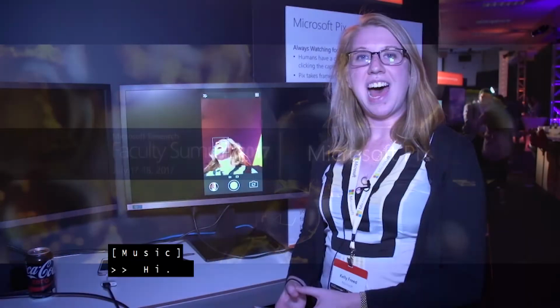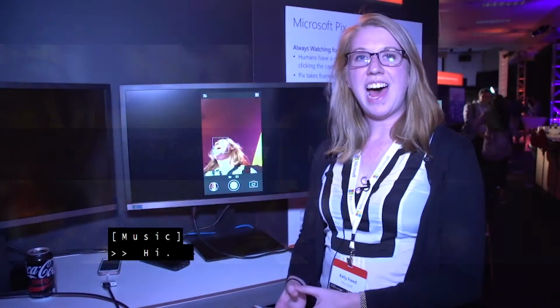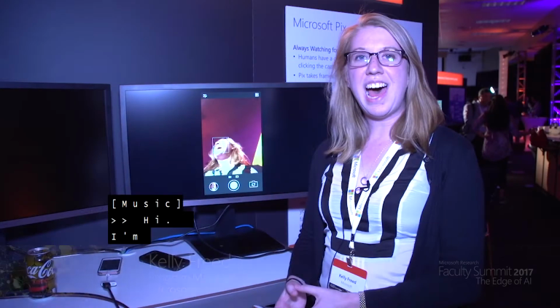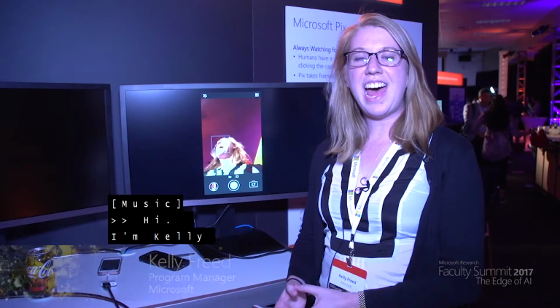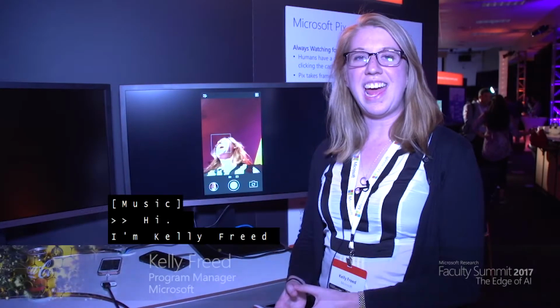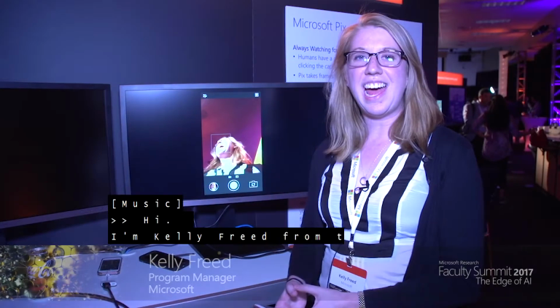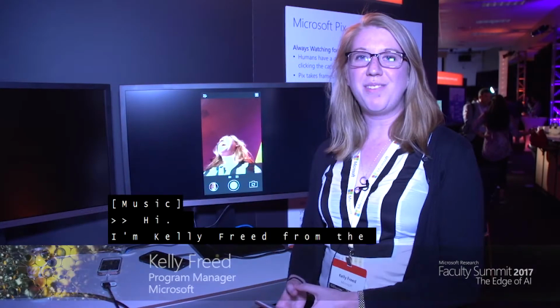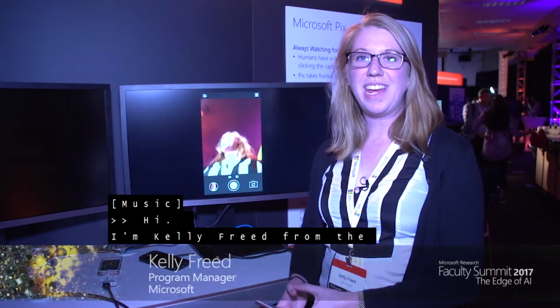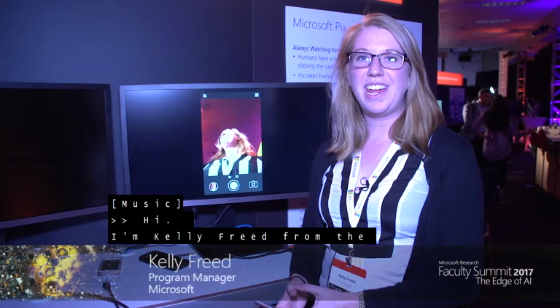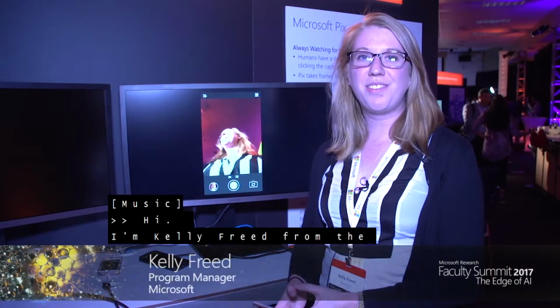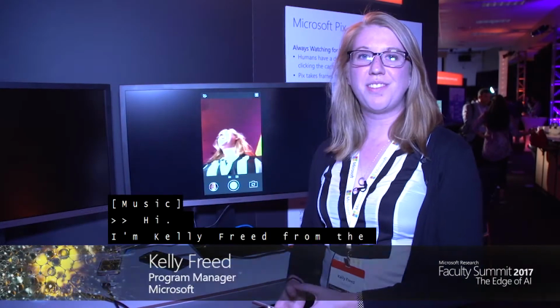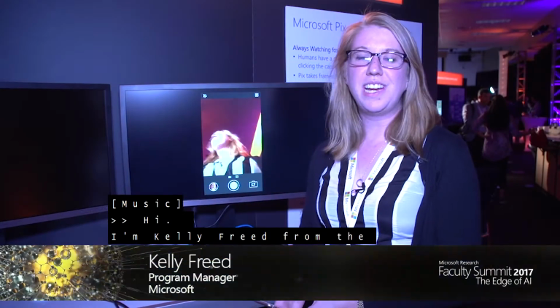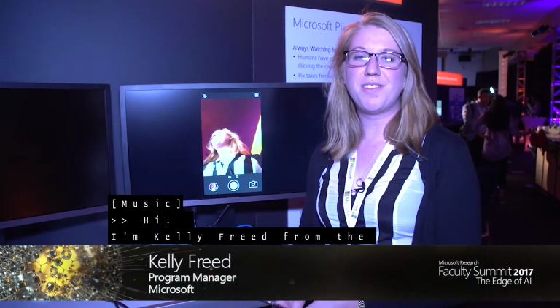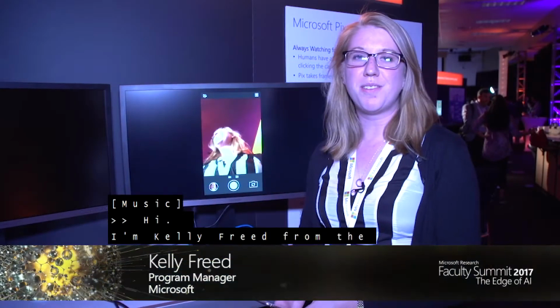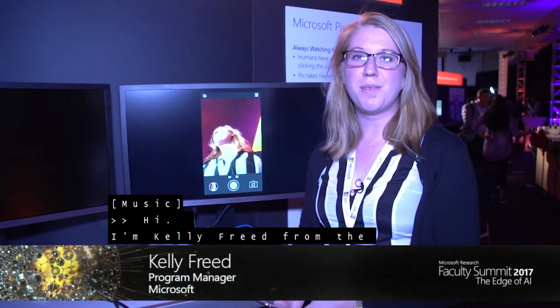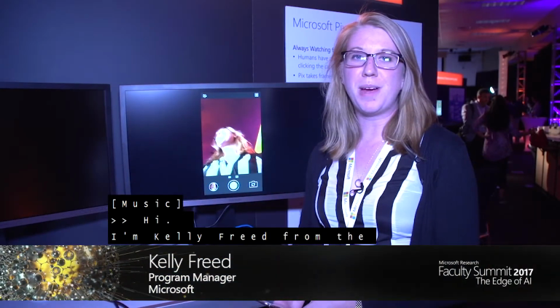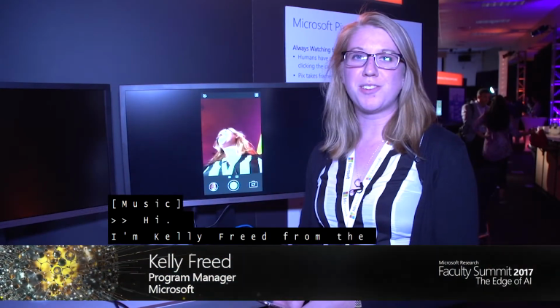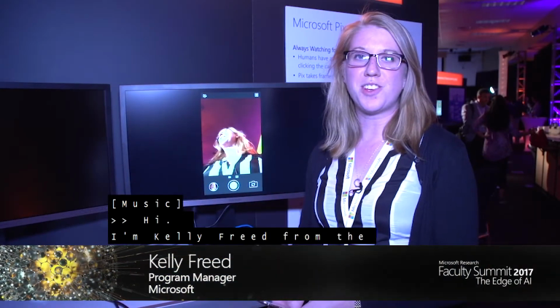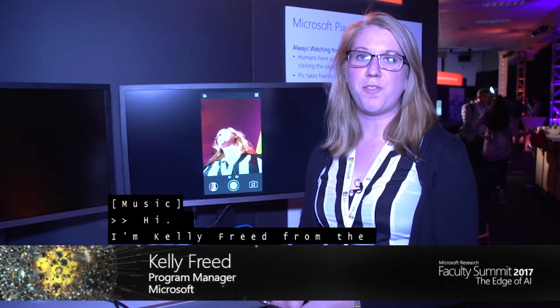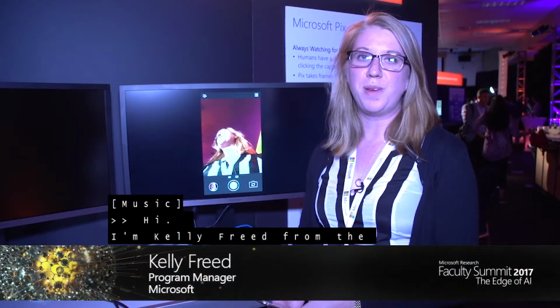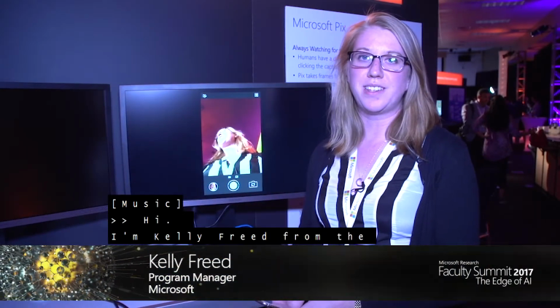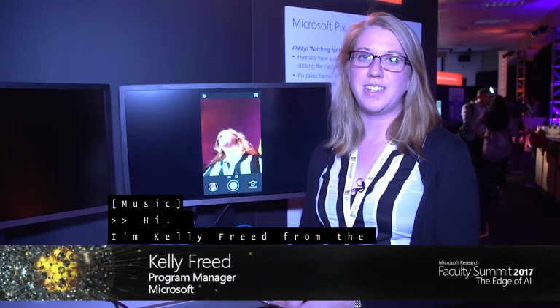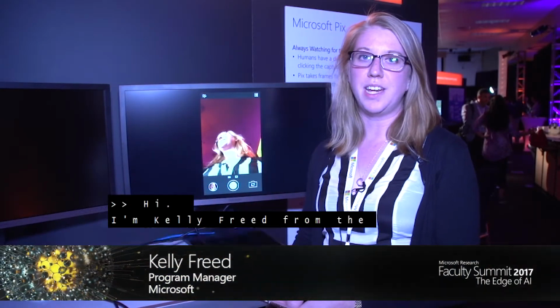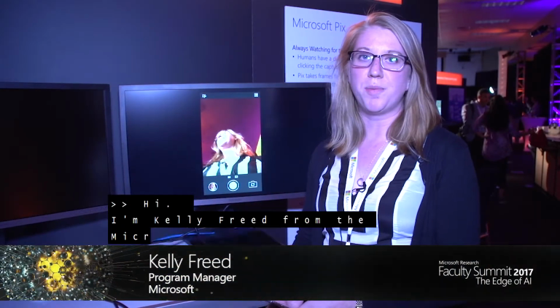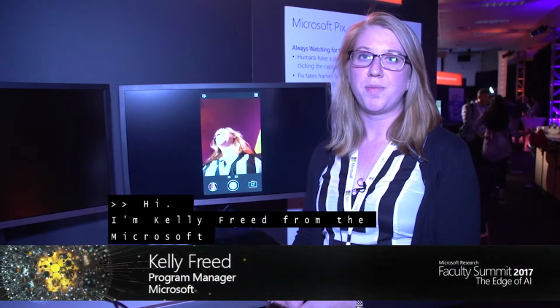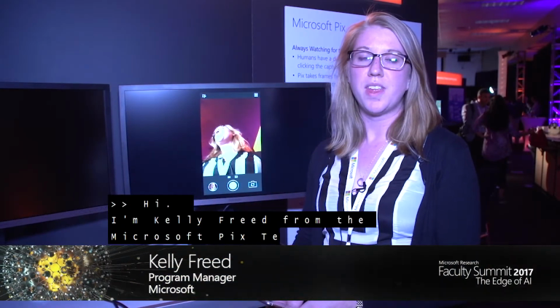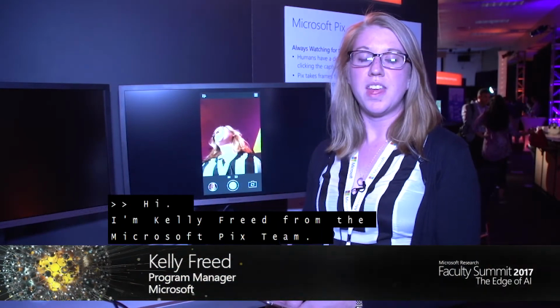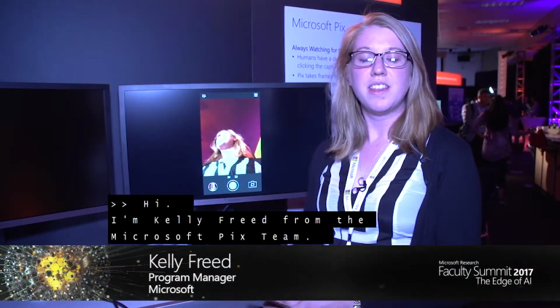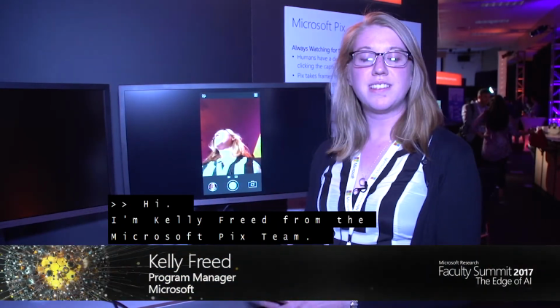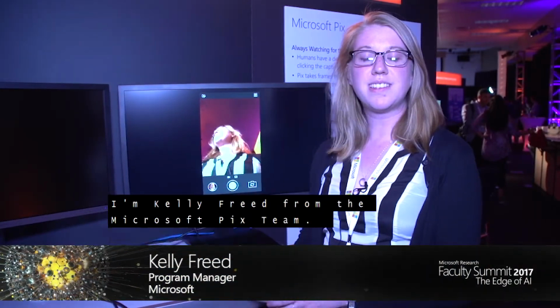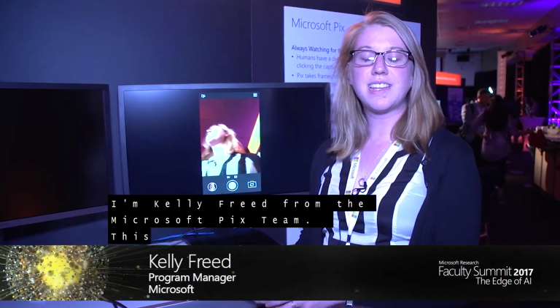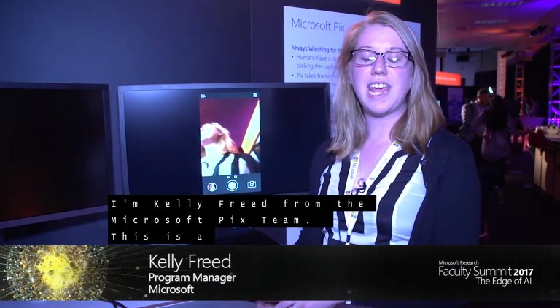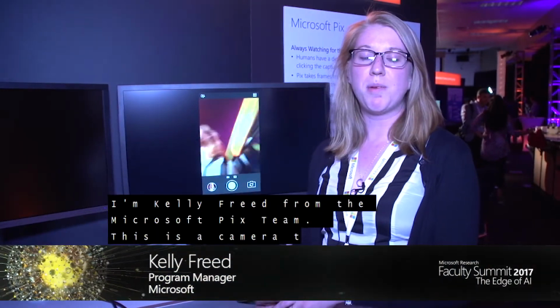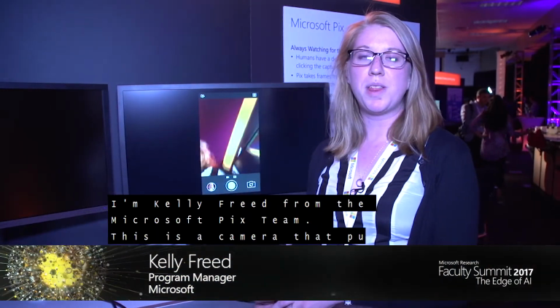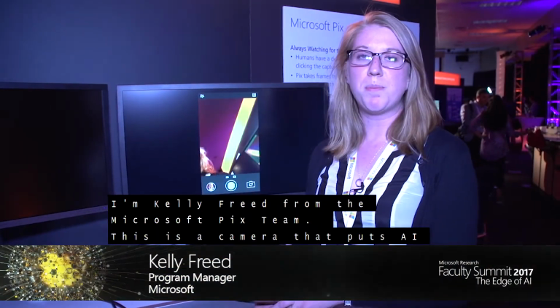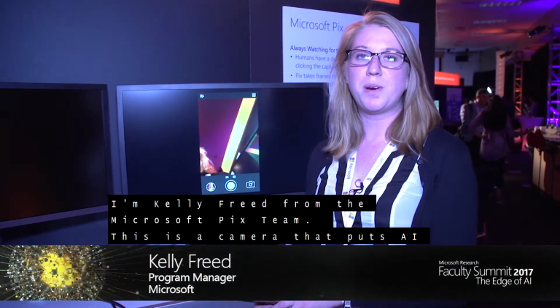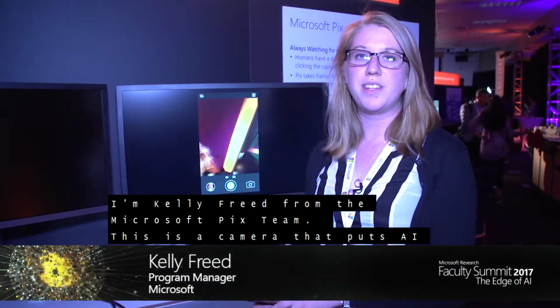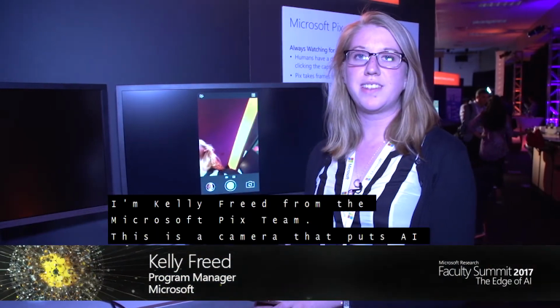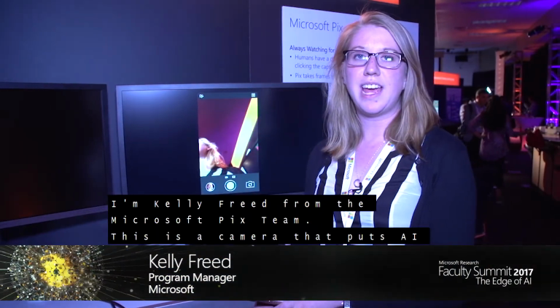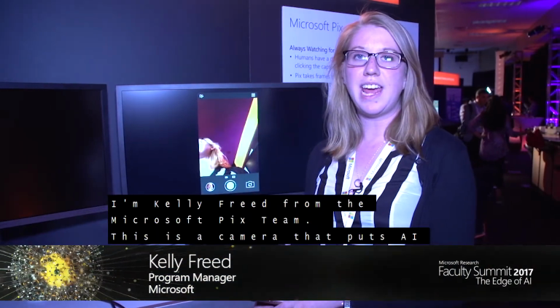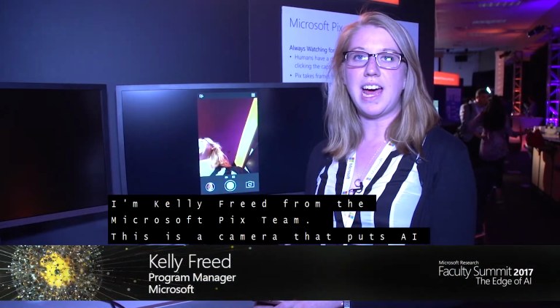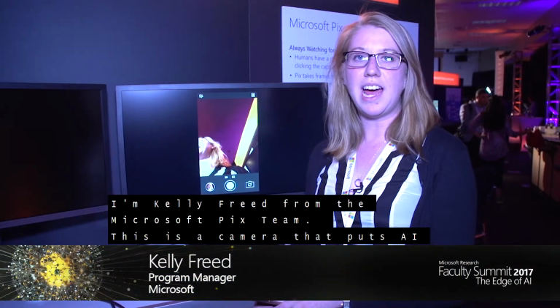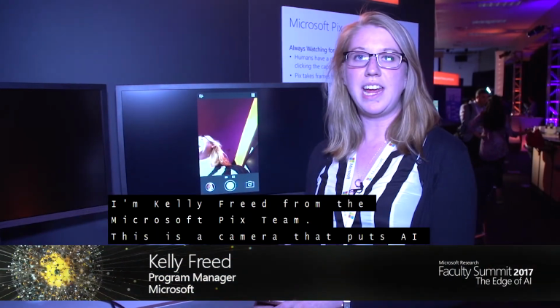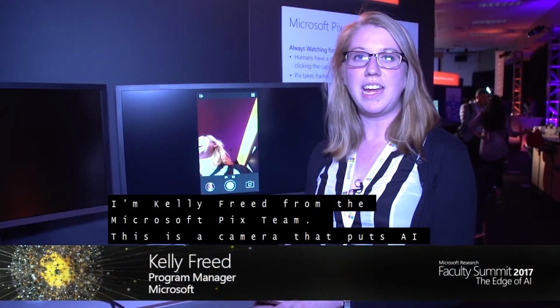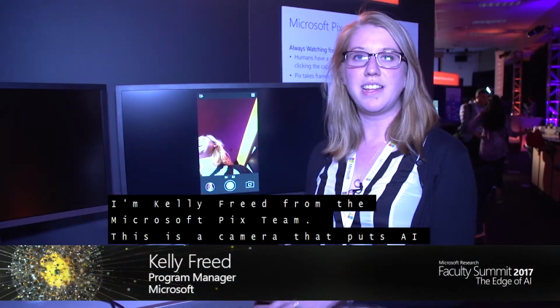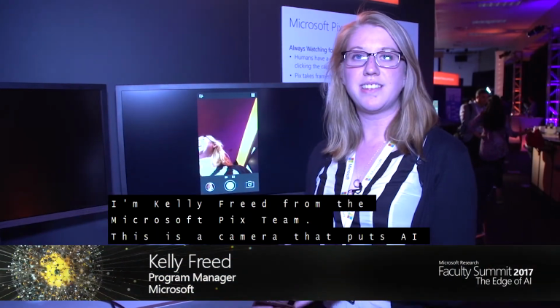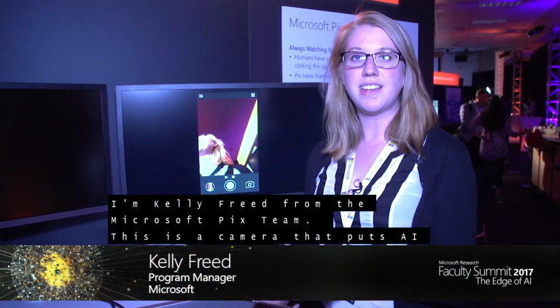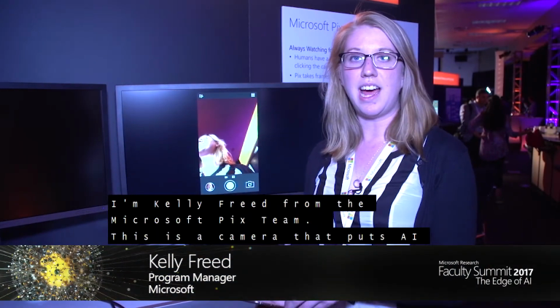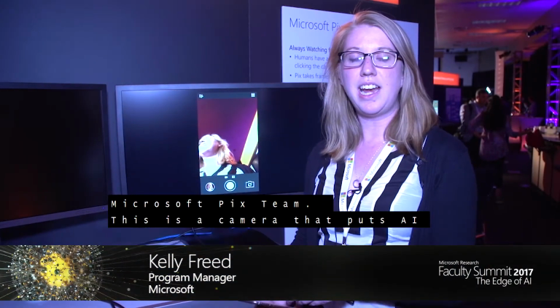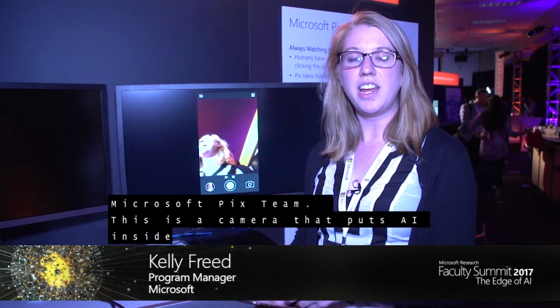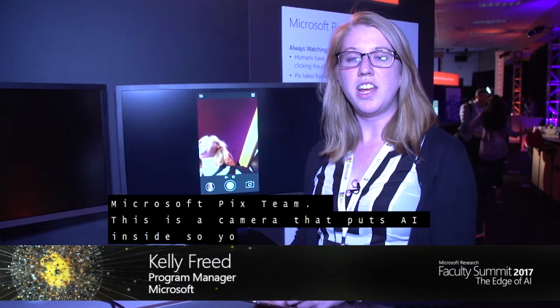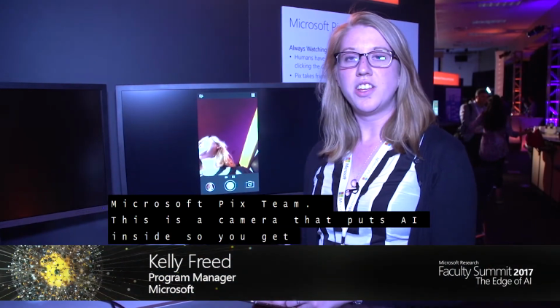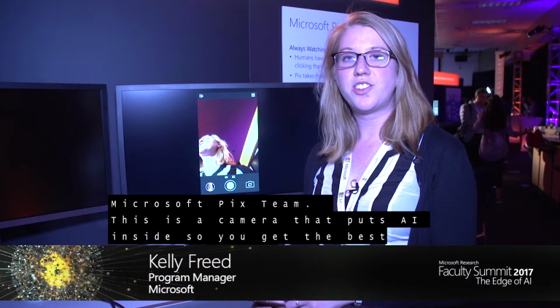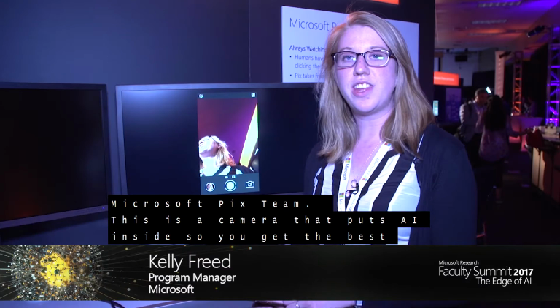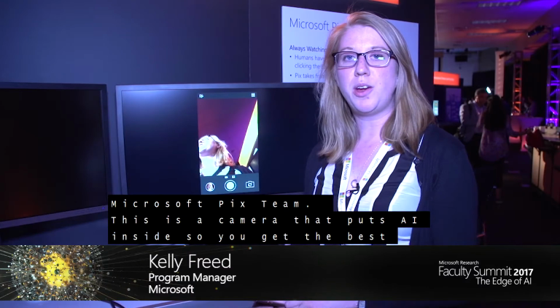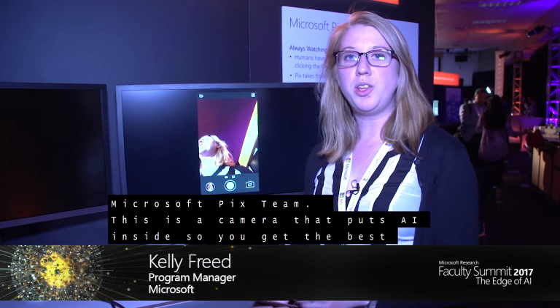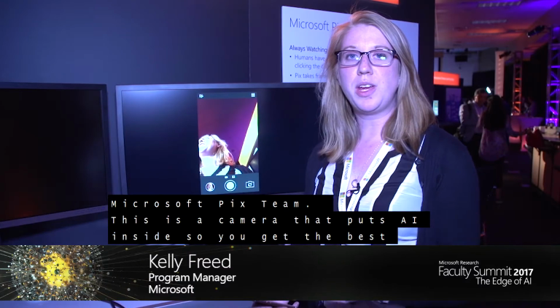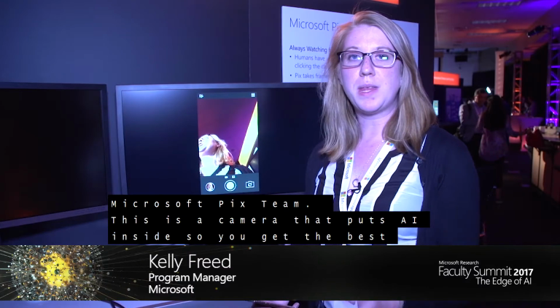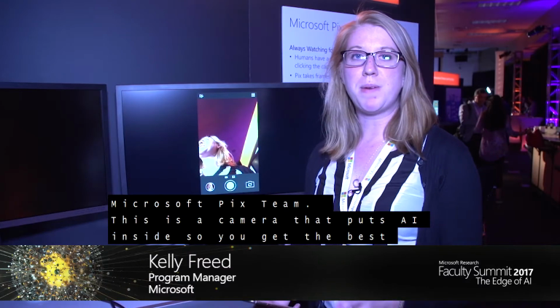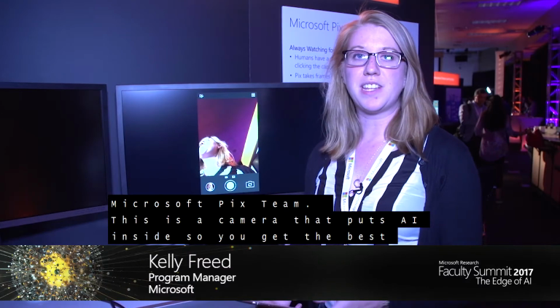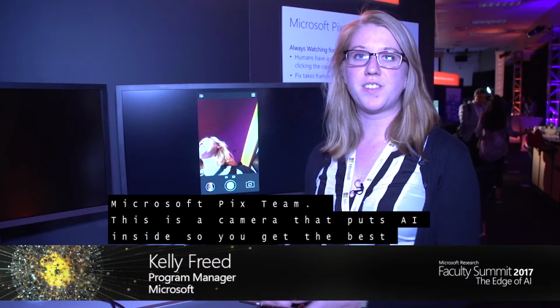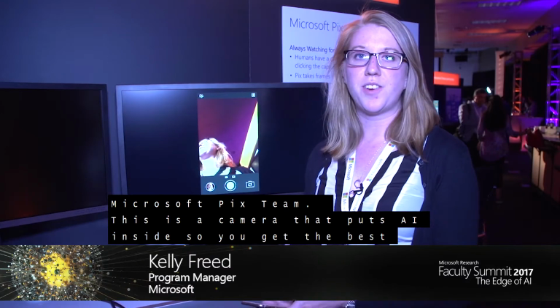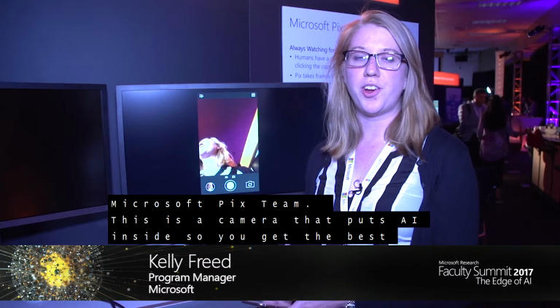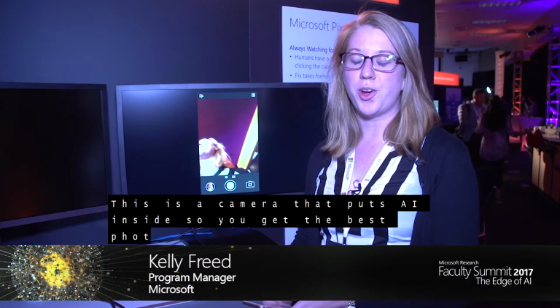Hi, I'm Kelly Fried from the Microsoft Pics team. This is a camera app that puts AI inside so that you get the best photo.